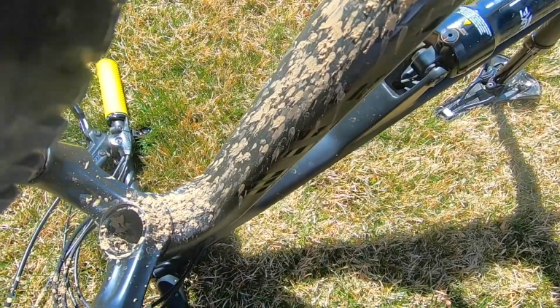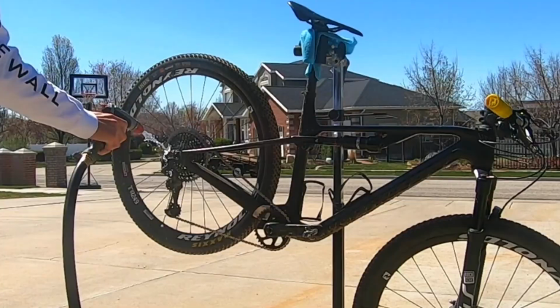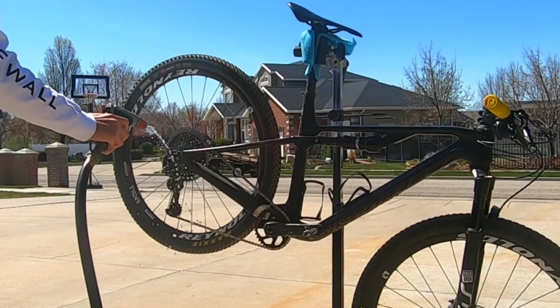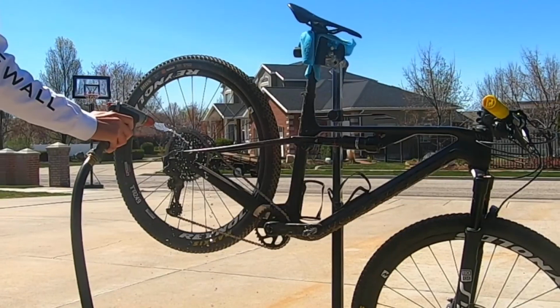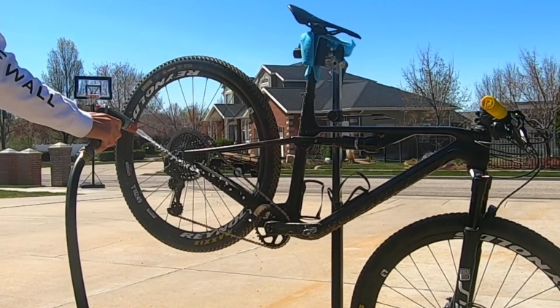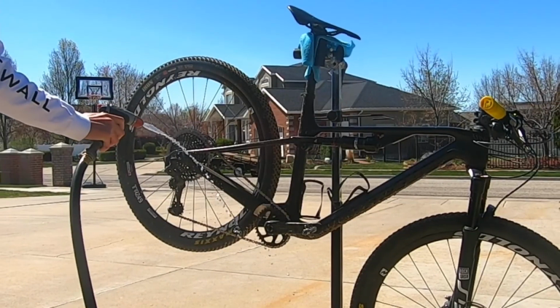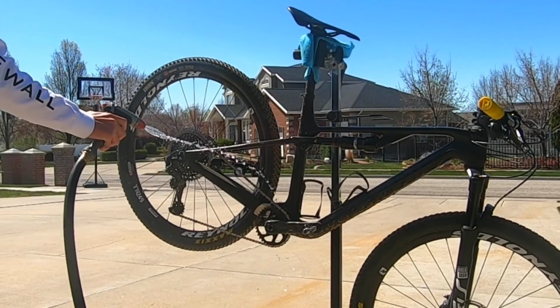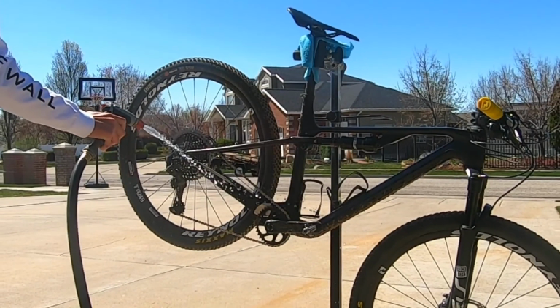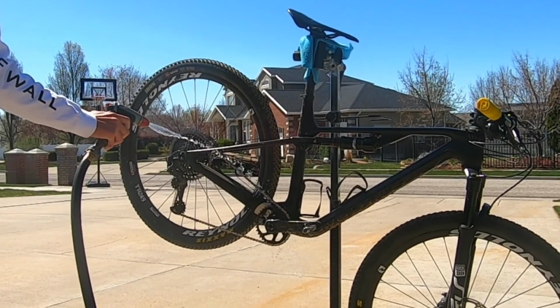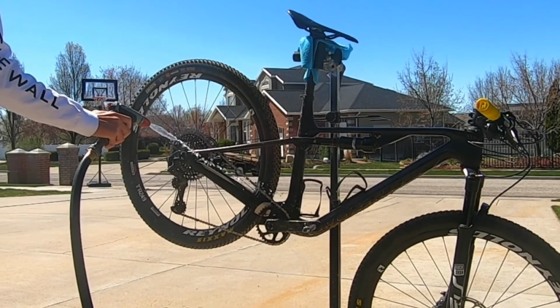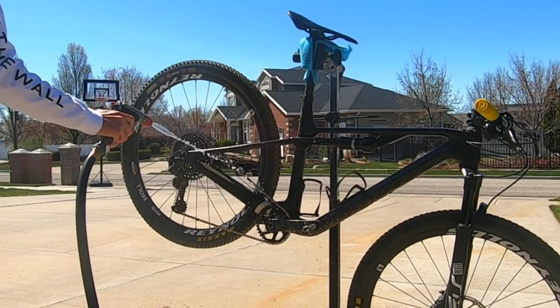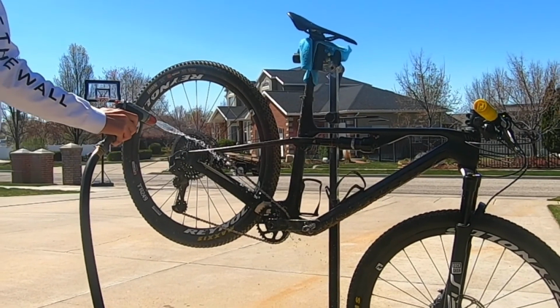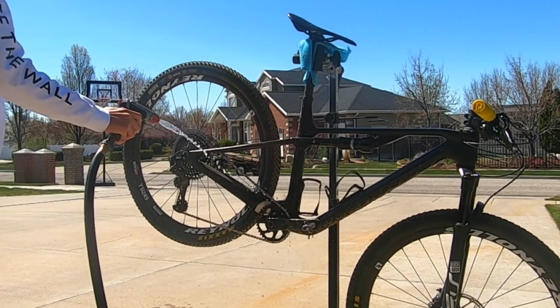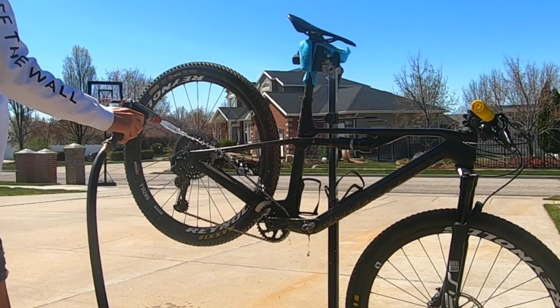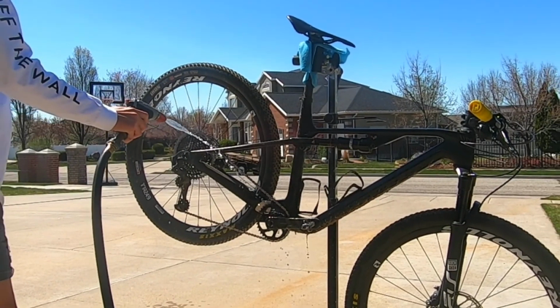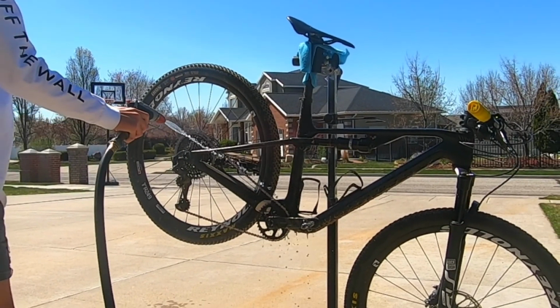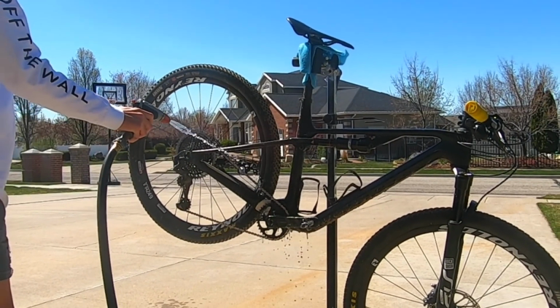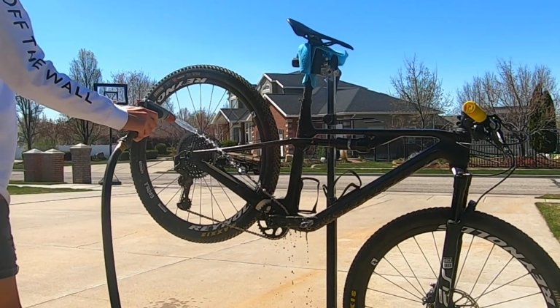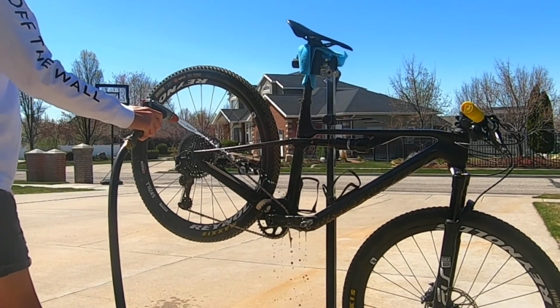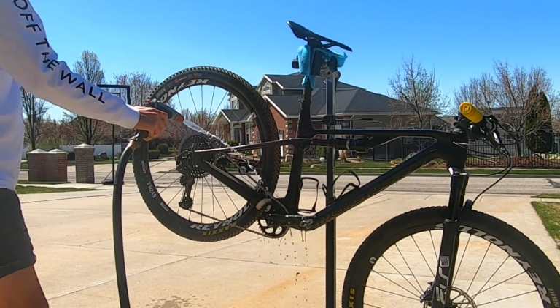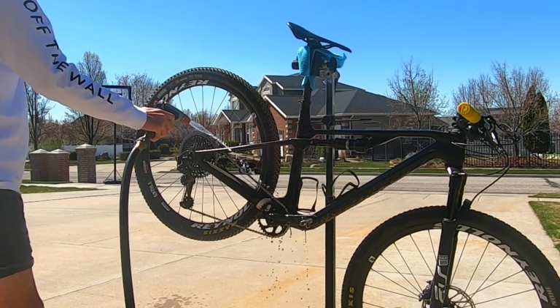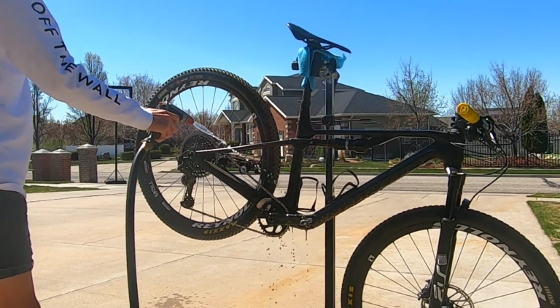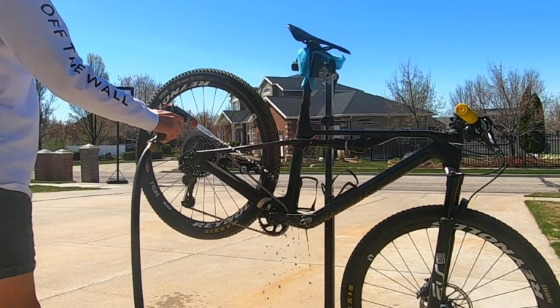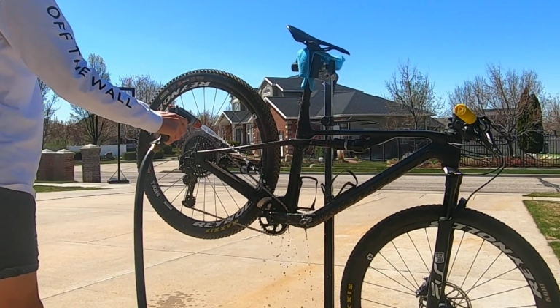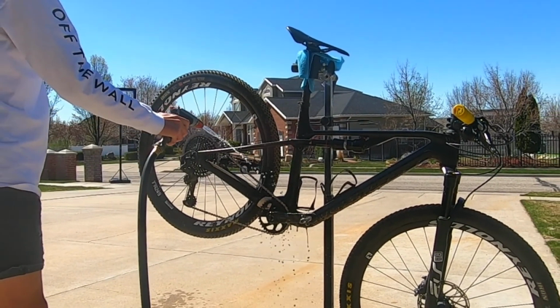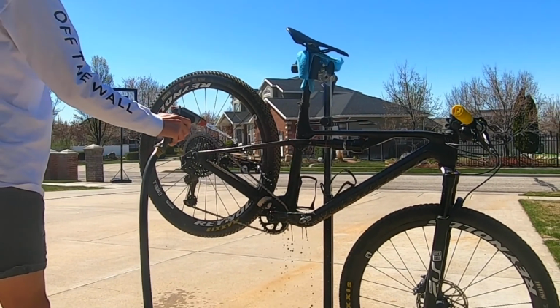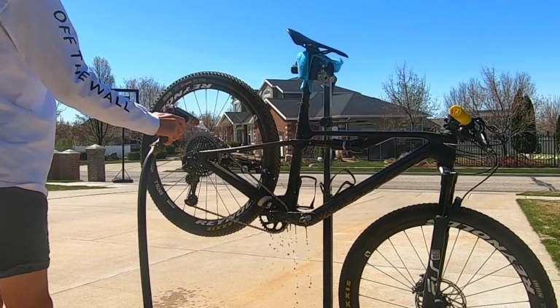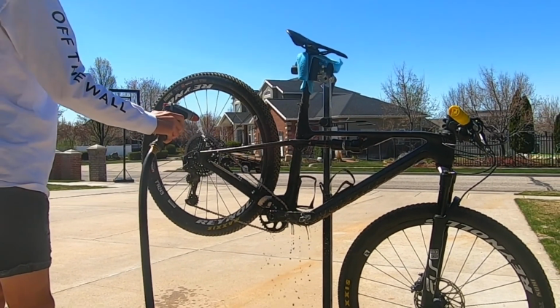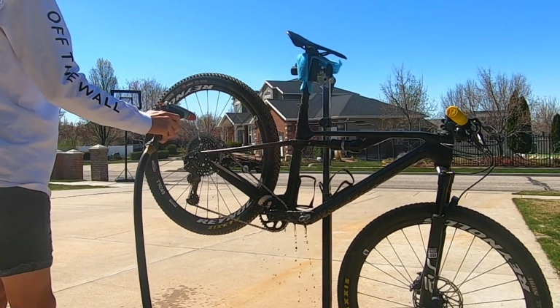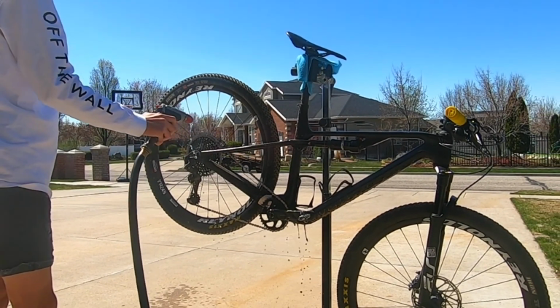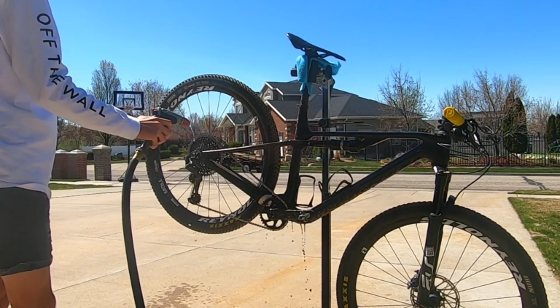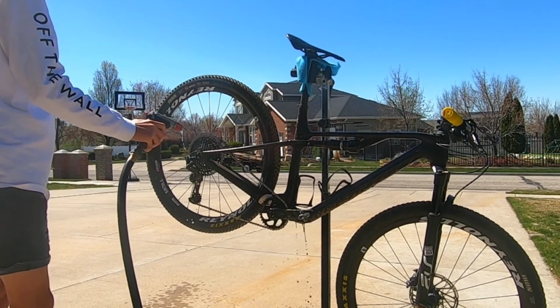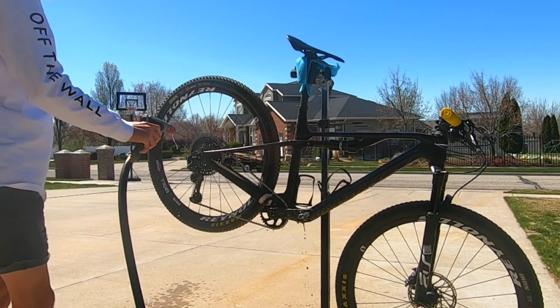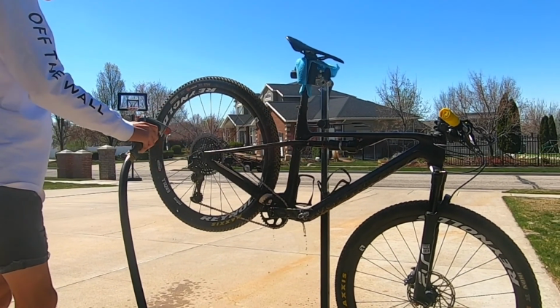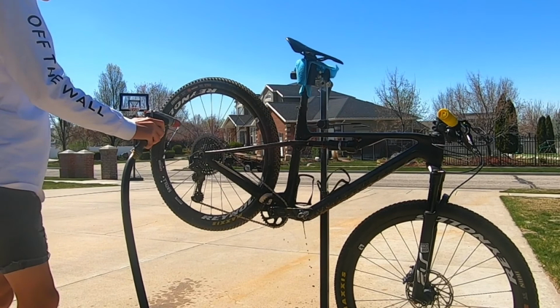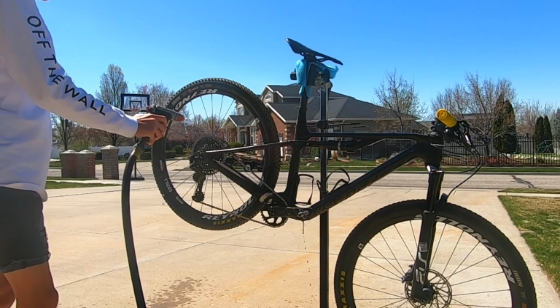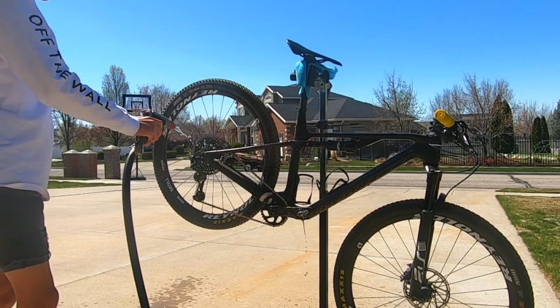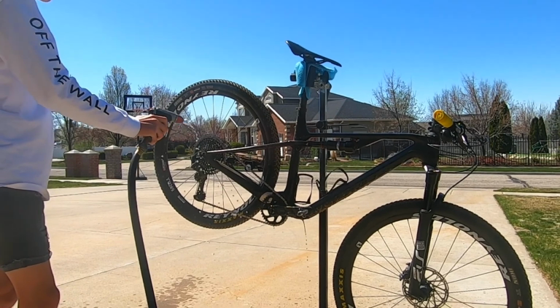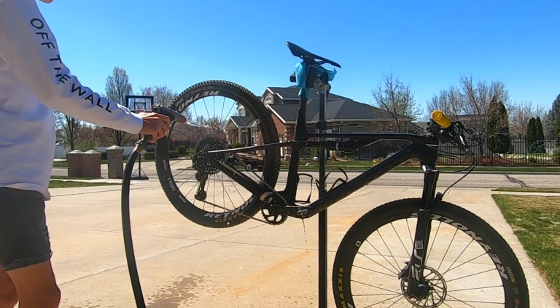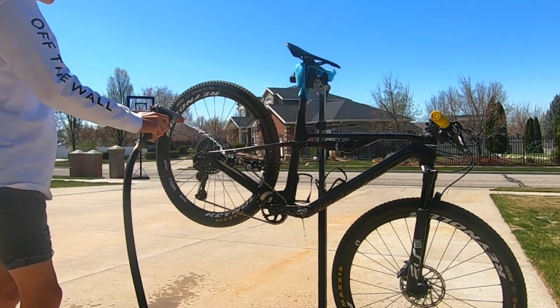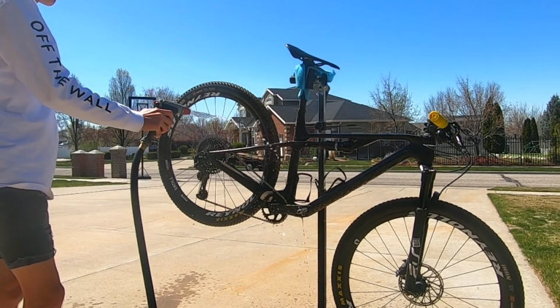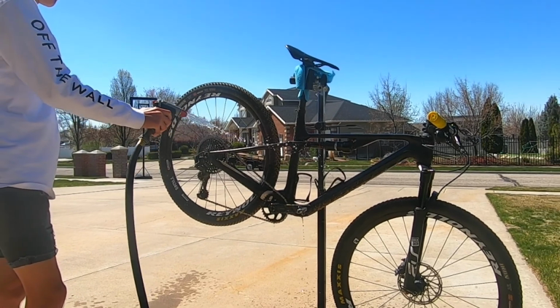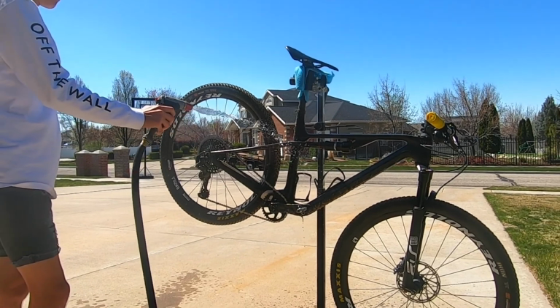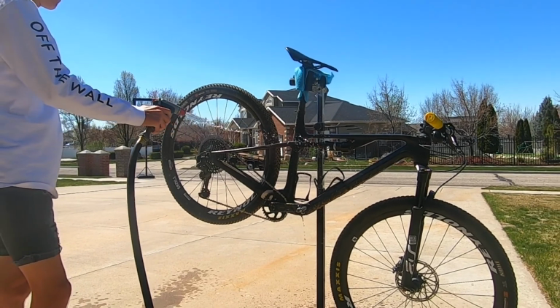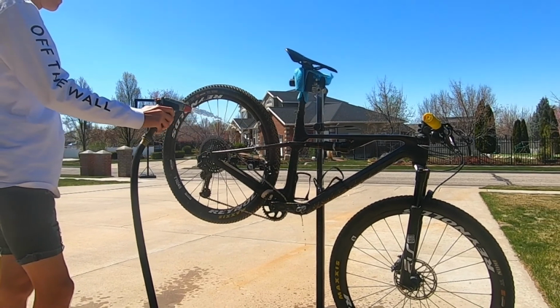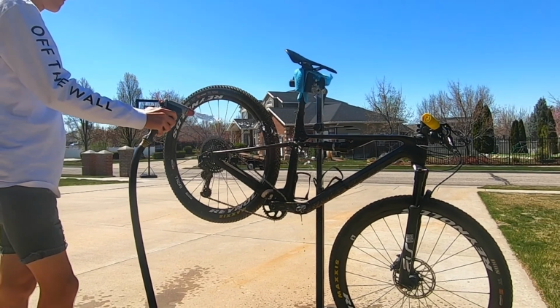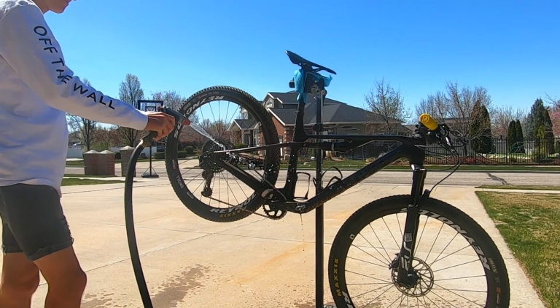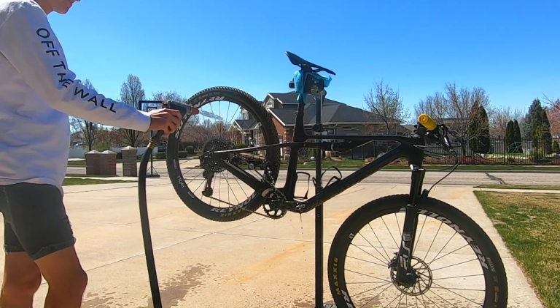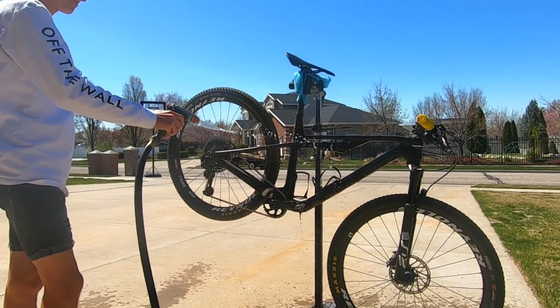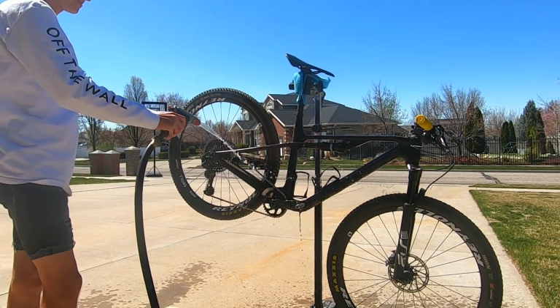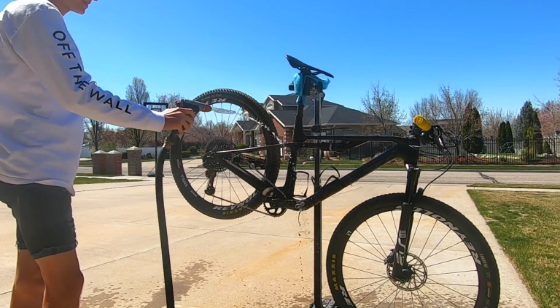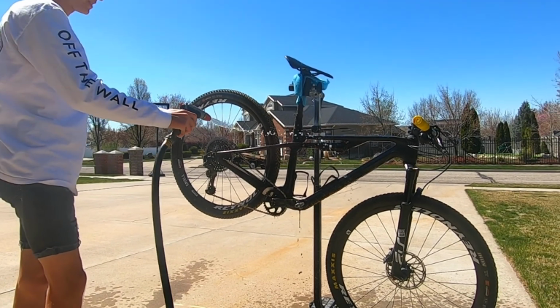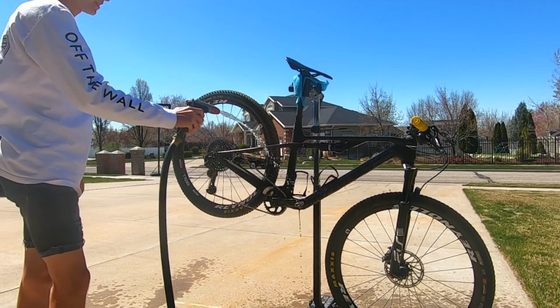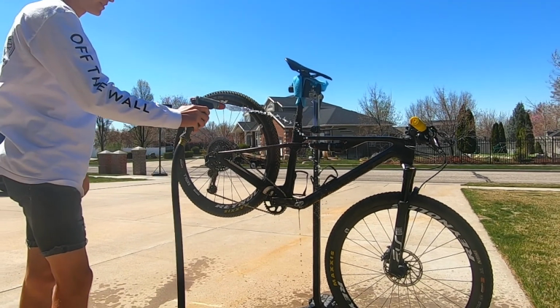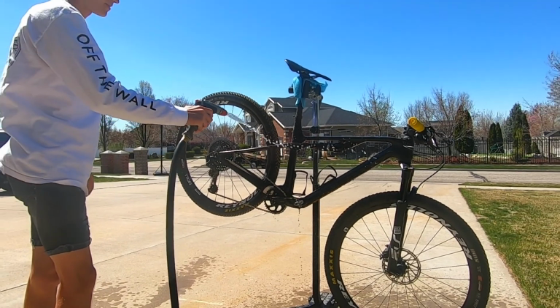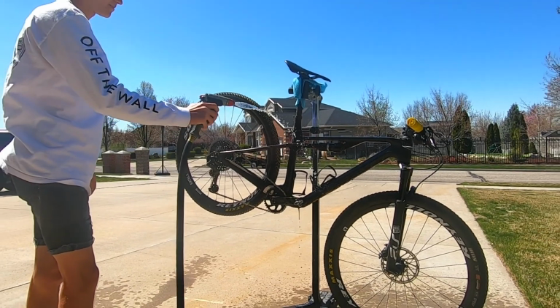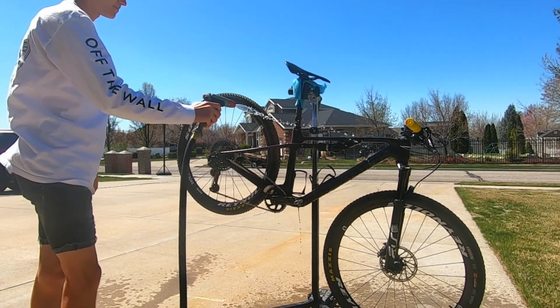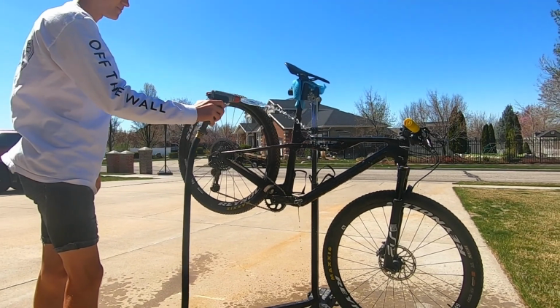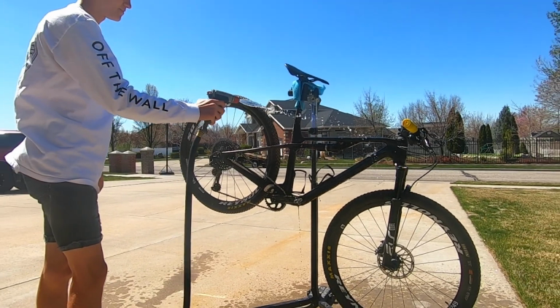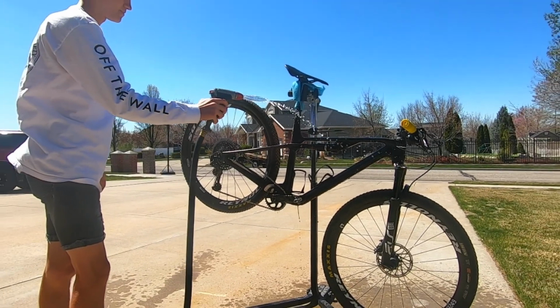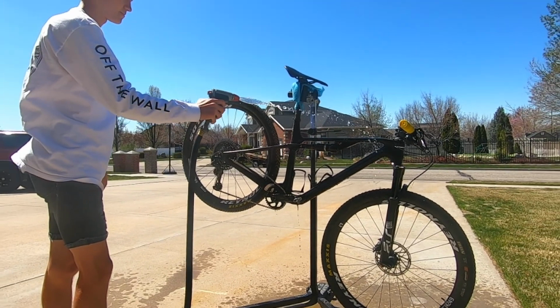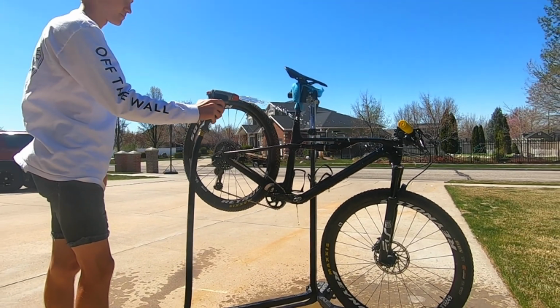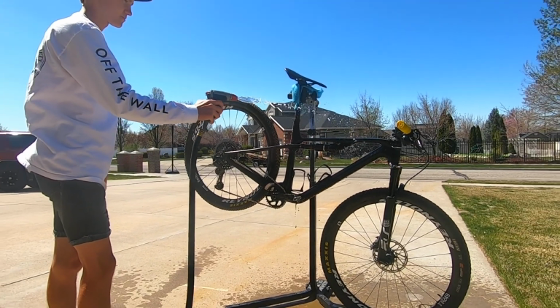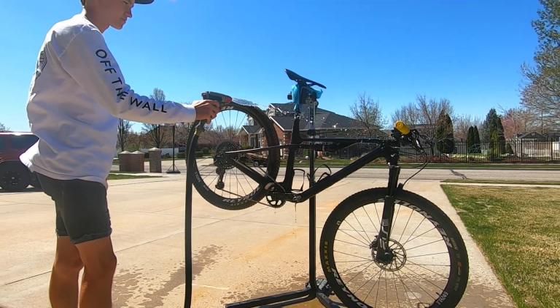Start by hosing off all the extra dirt on the mainframe and wheels. Don't use too much pressure because it can get in your bottom bracket or ruin the paint.